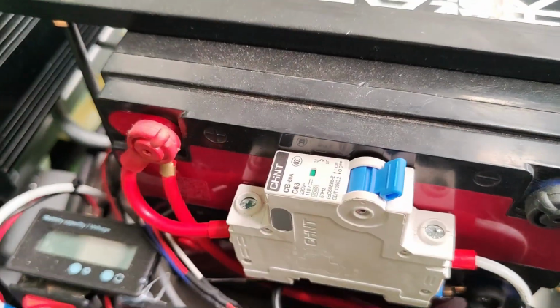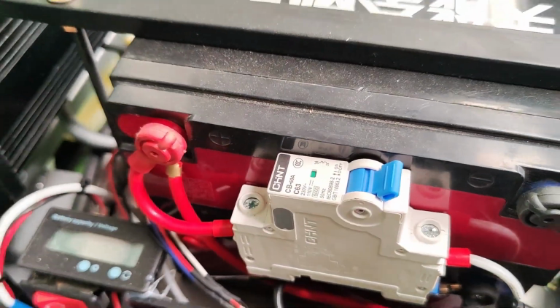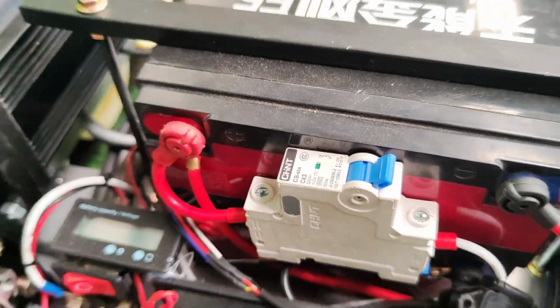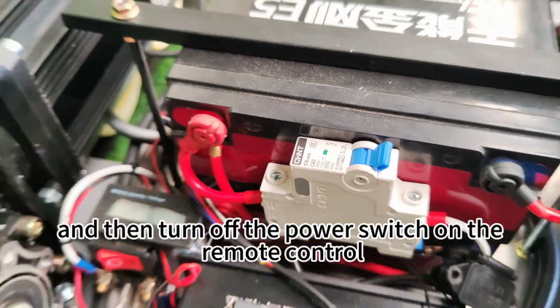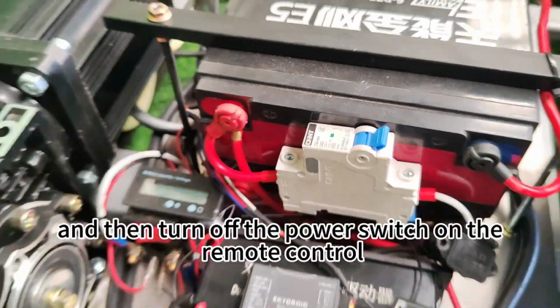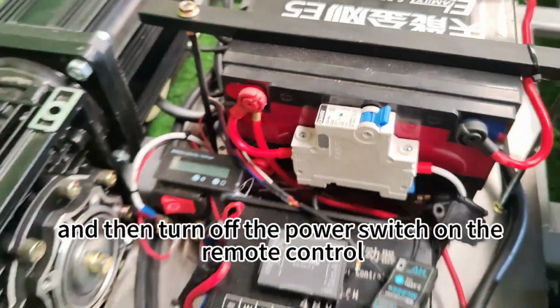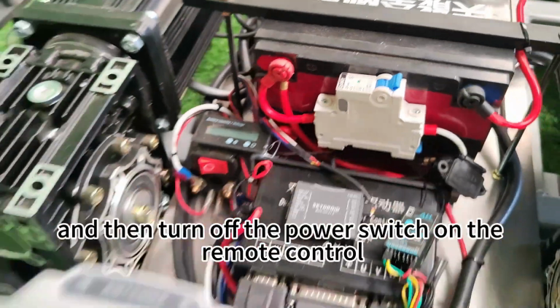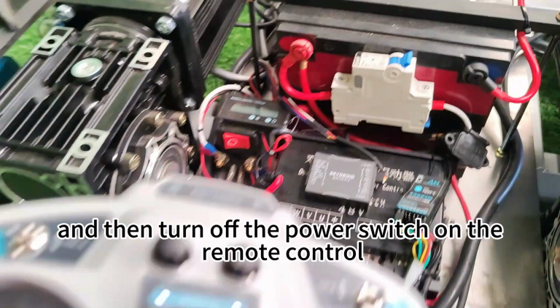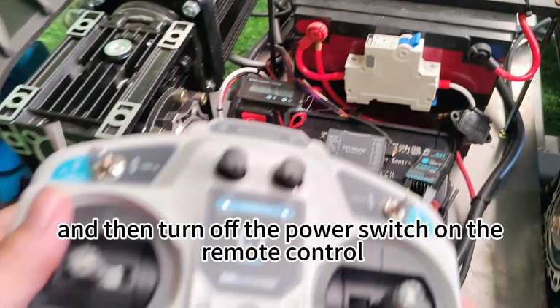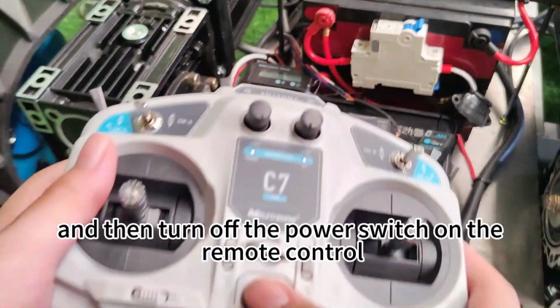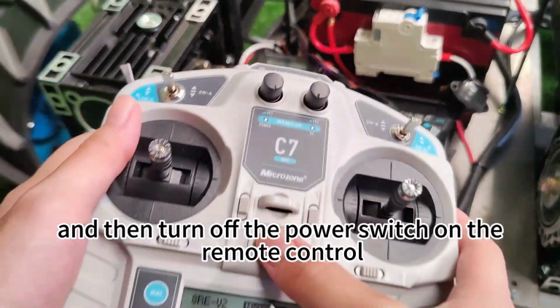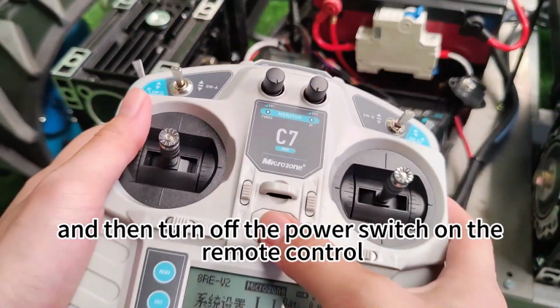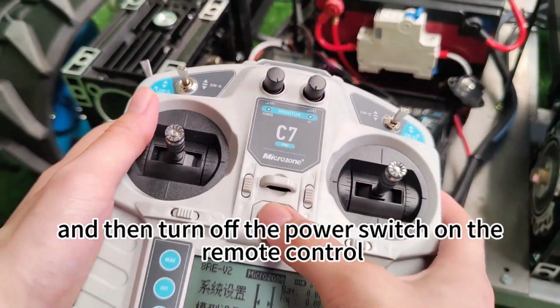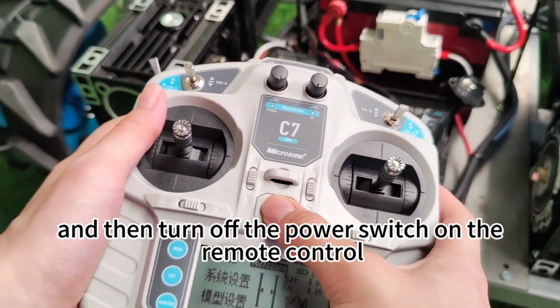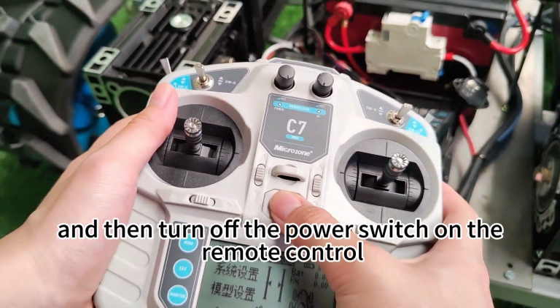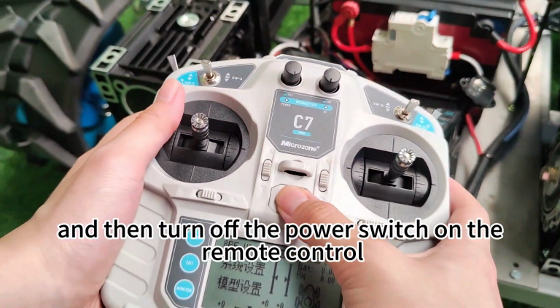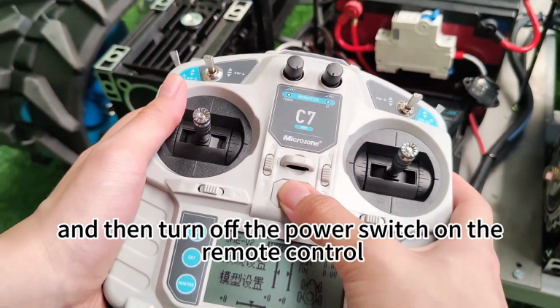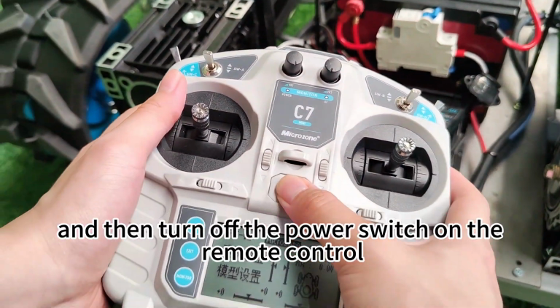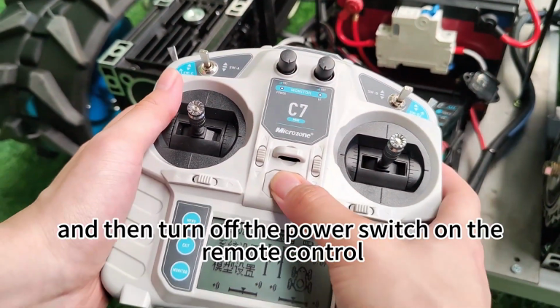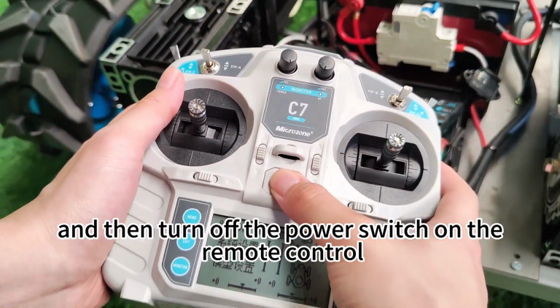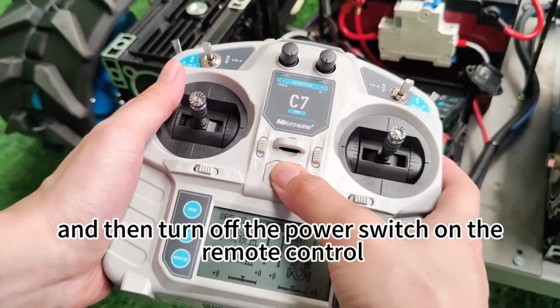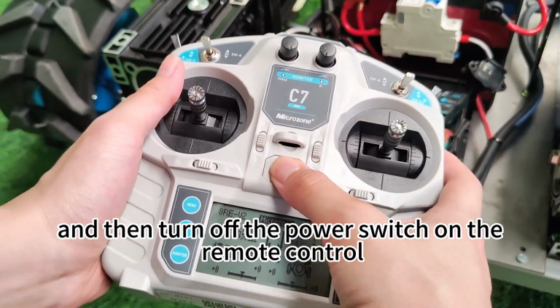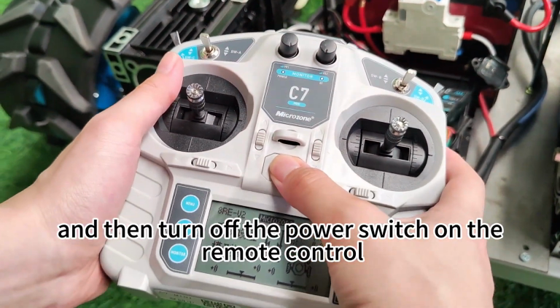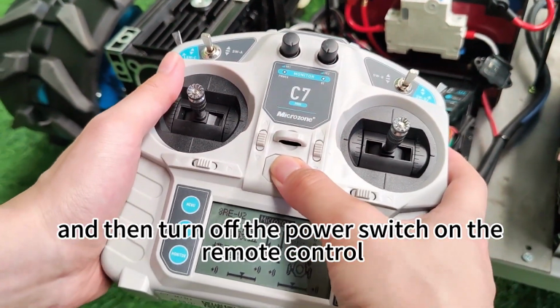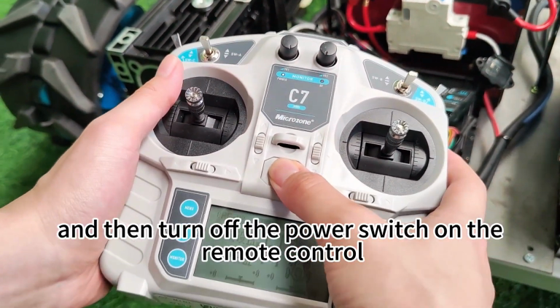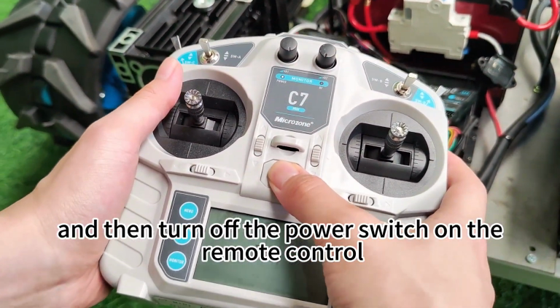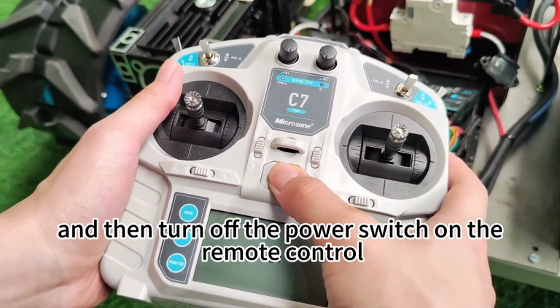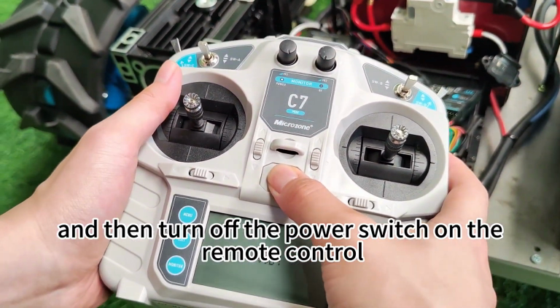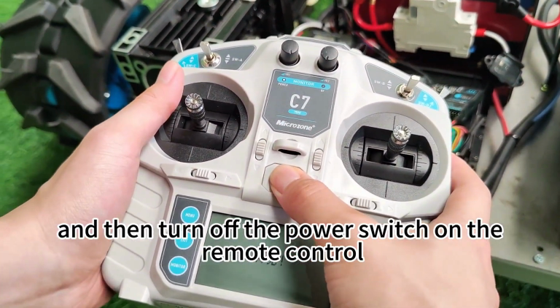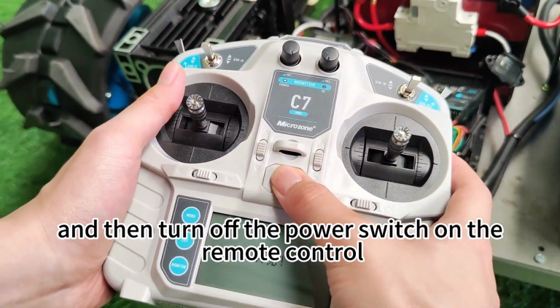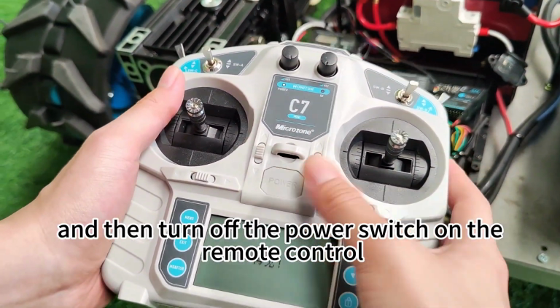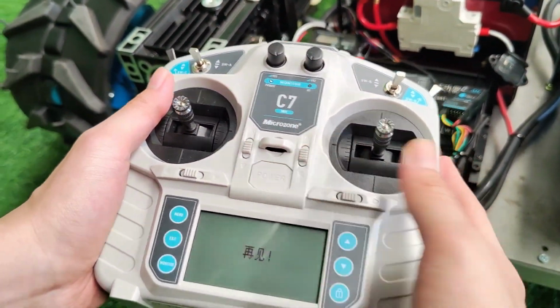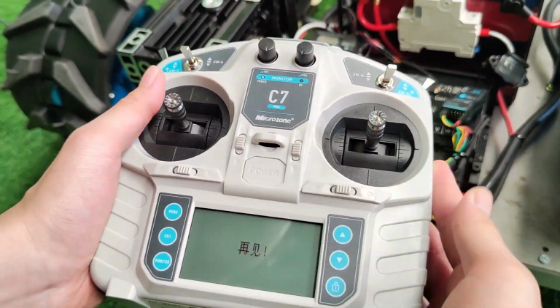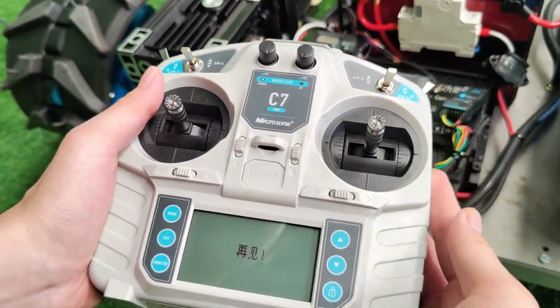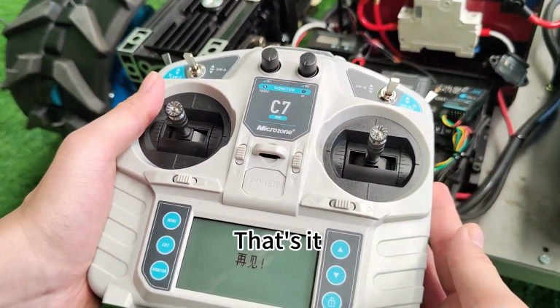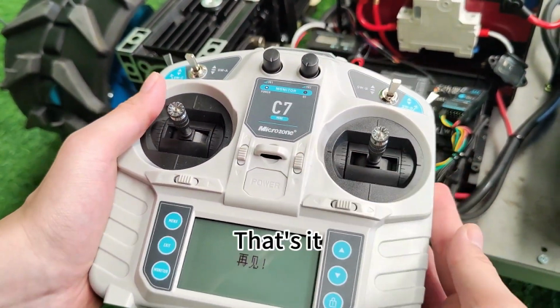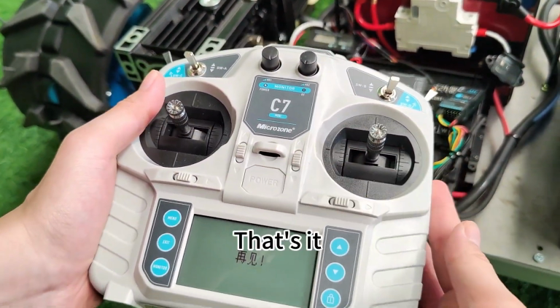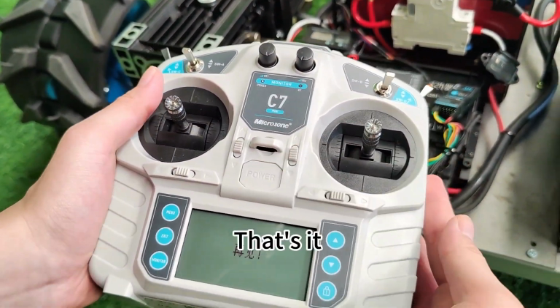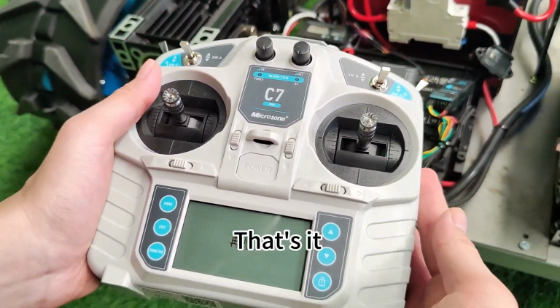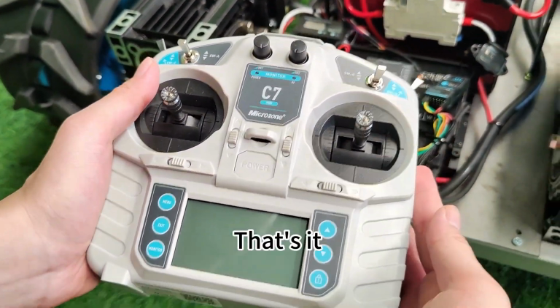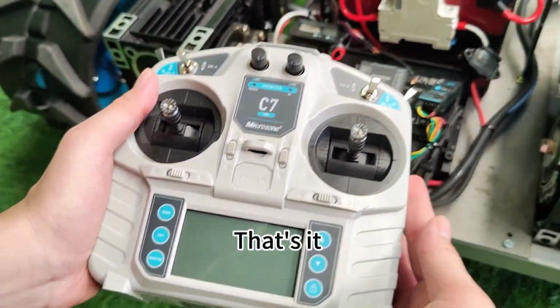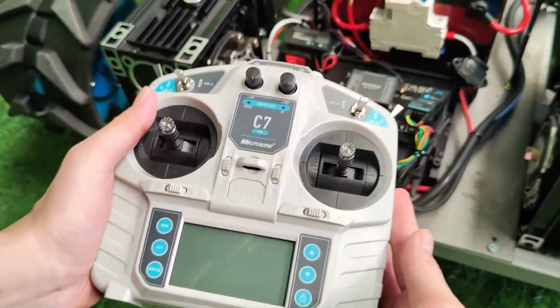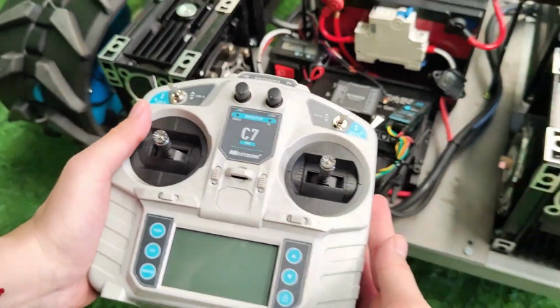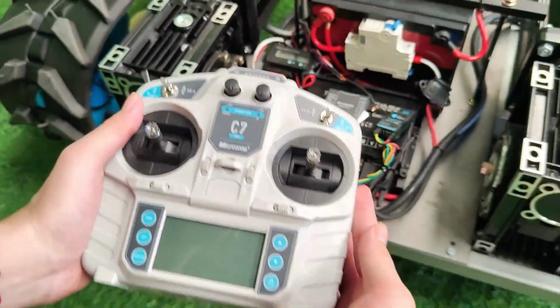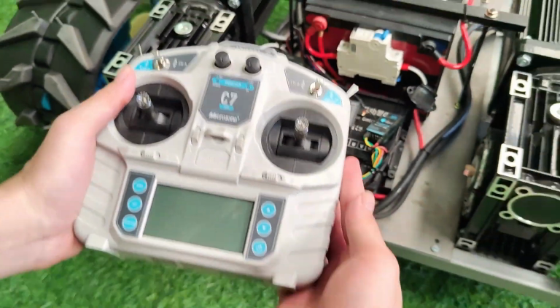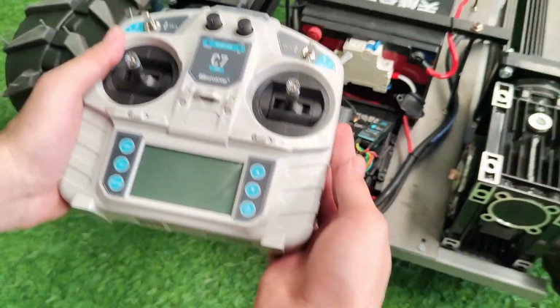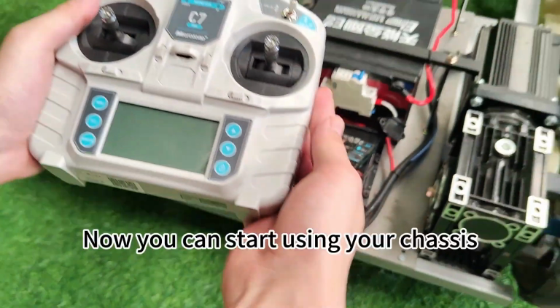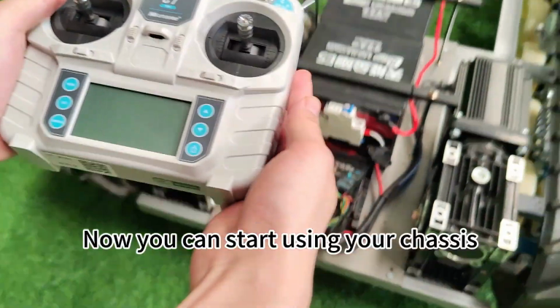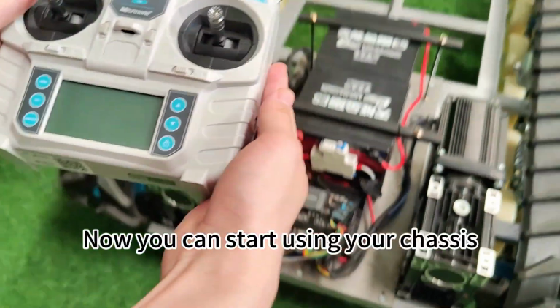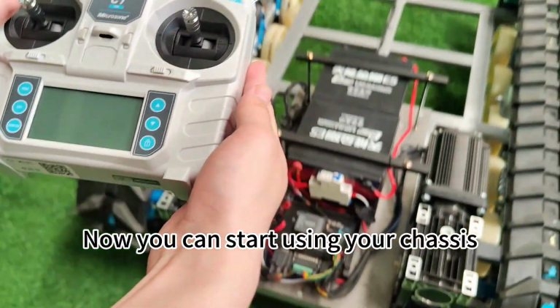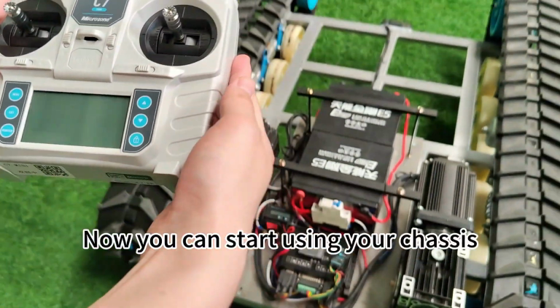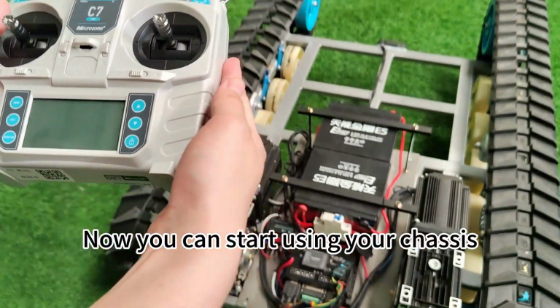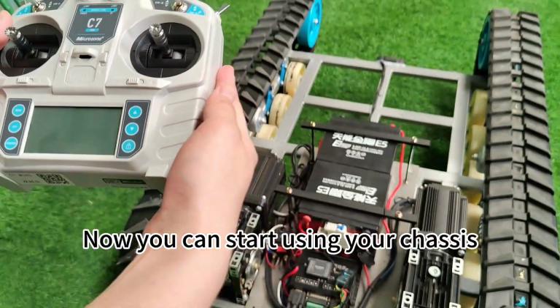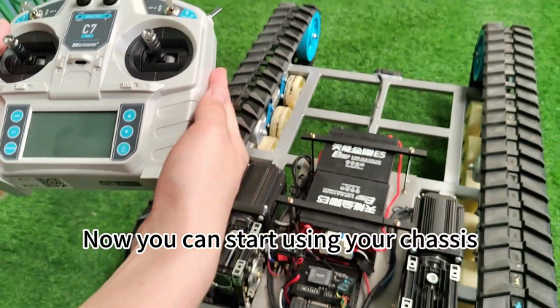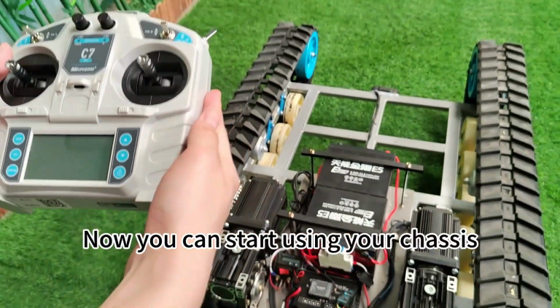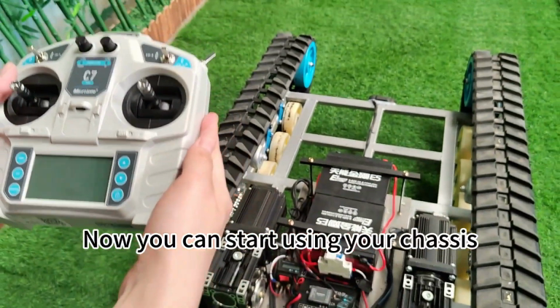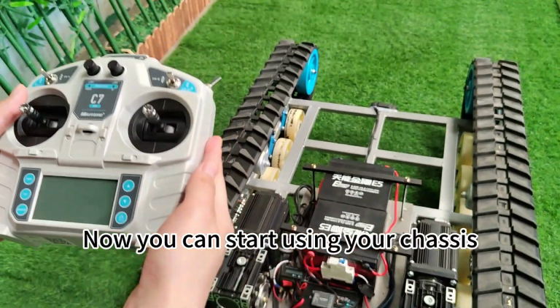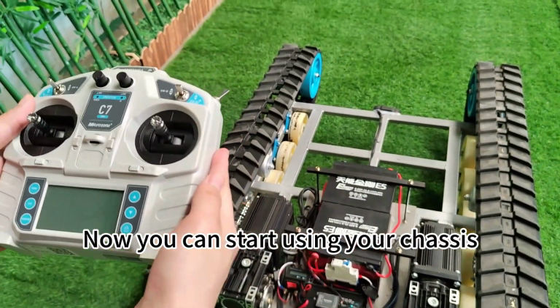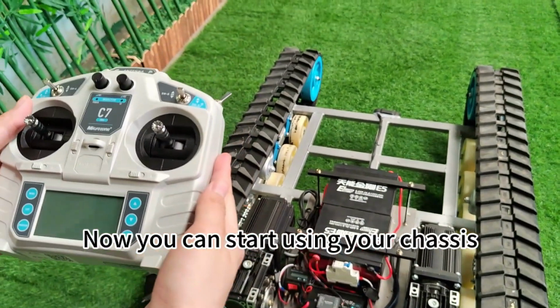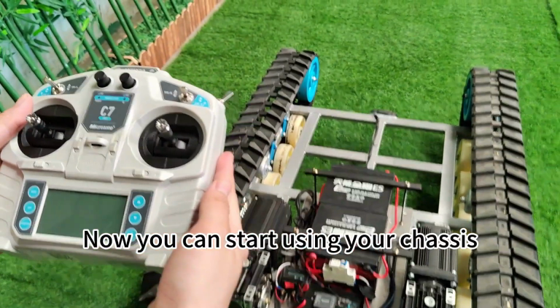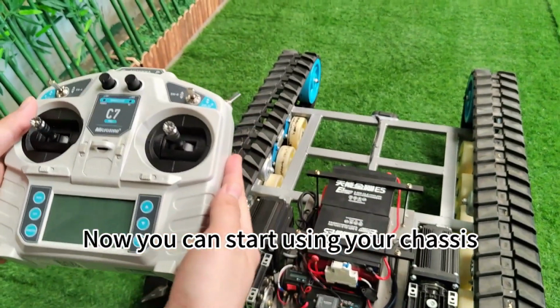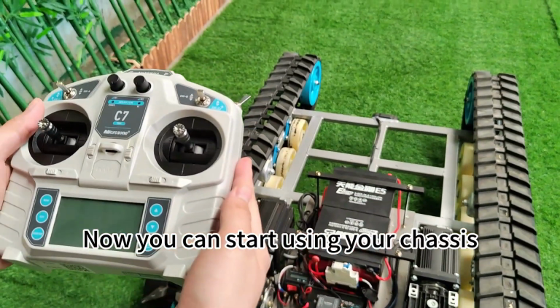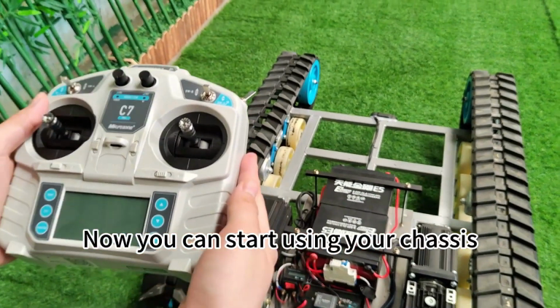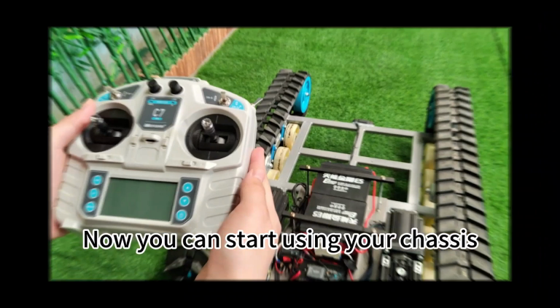Turn off the power switch on the remote control. That's it. Now you can start using your chassis.